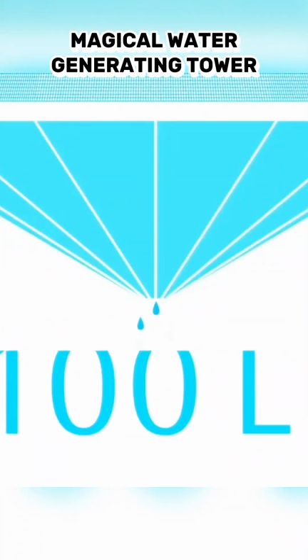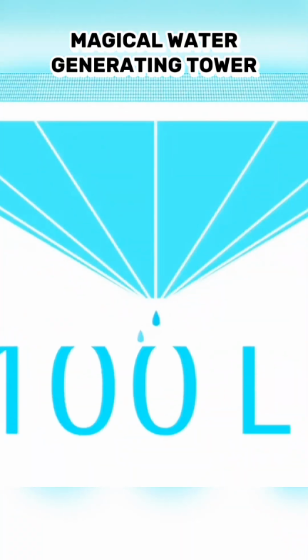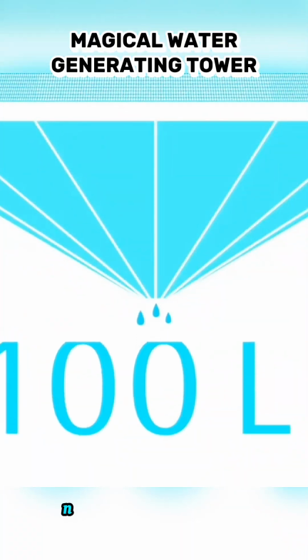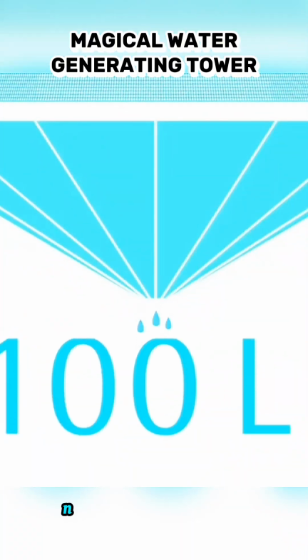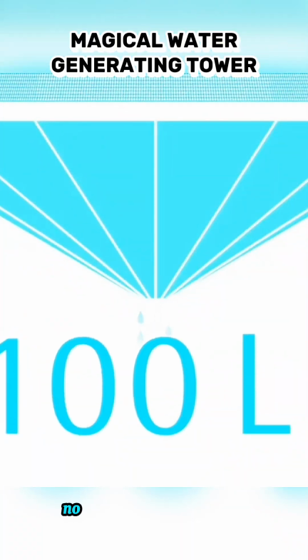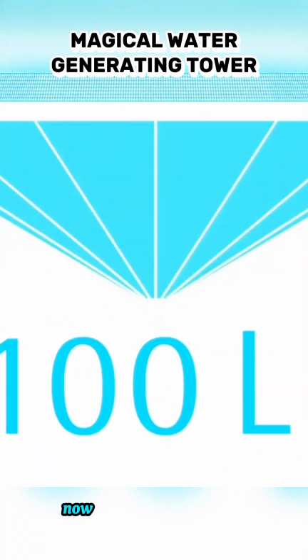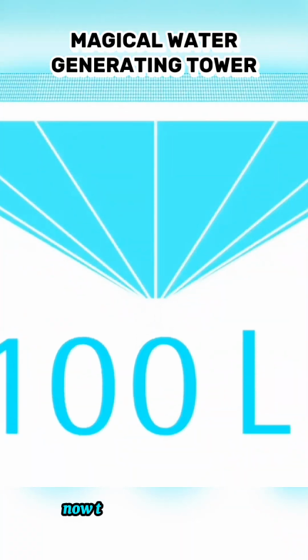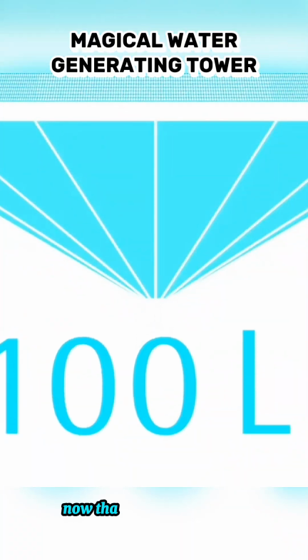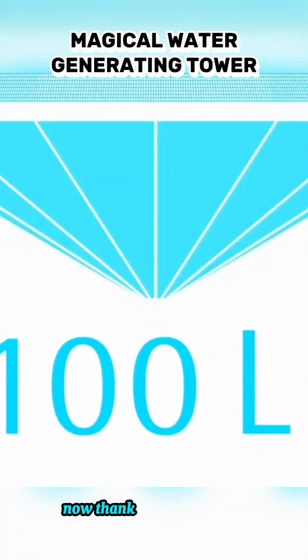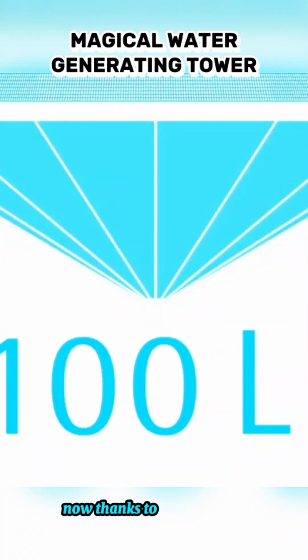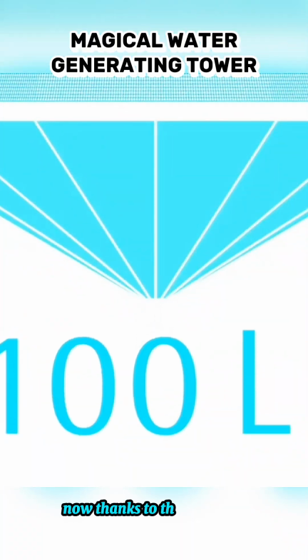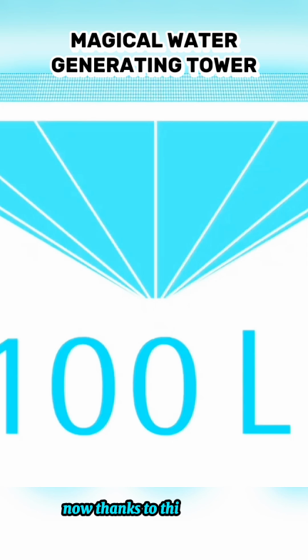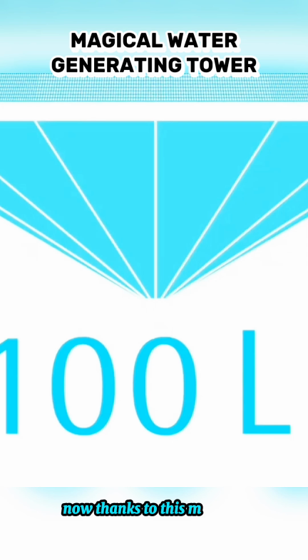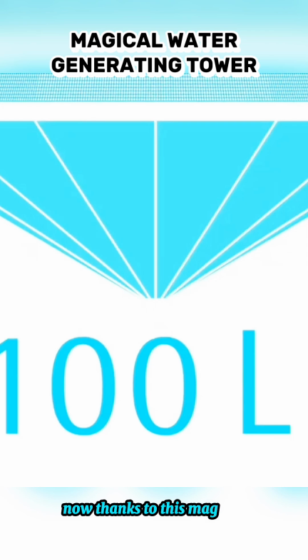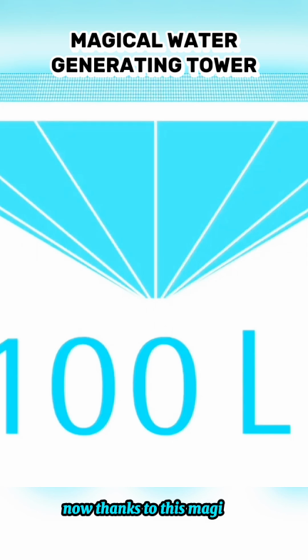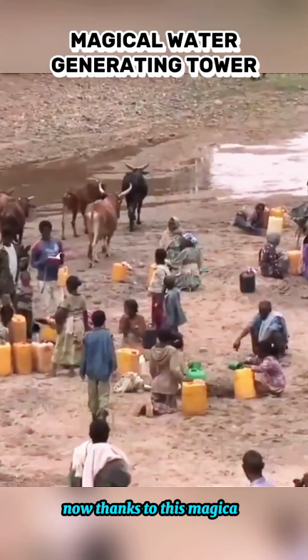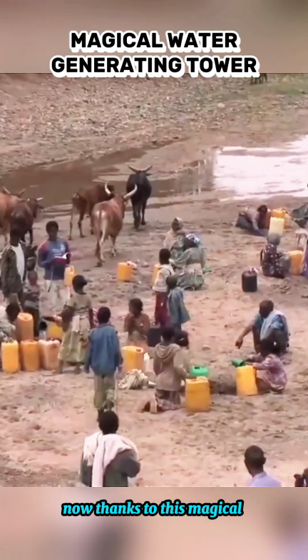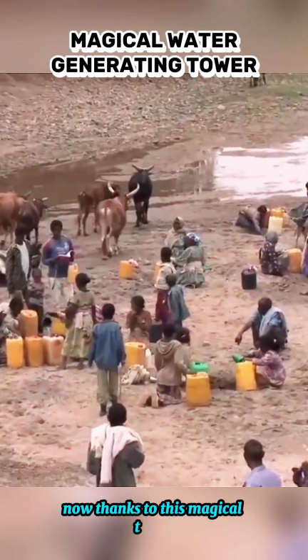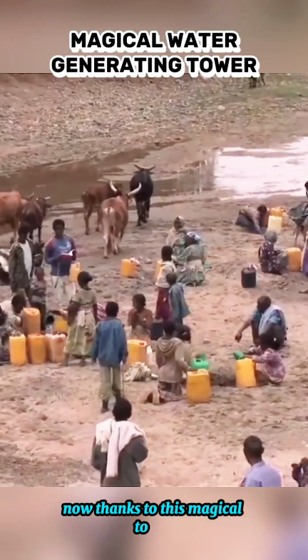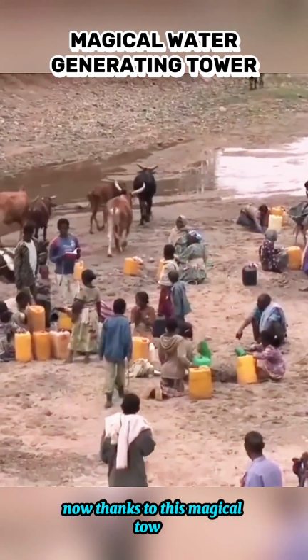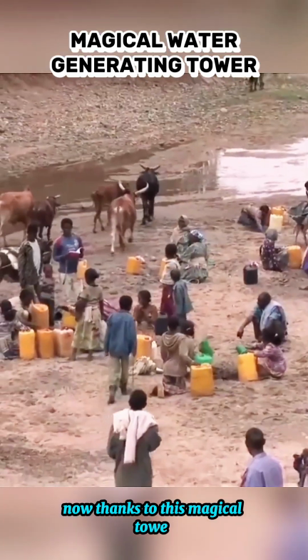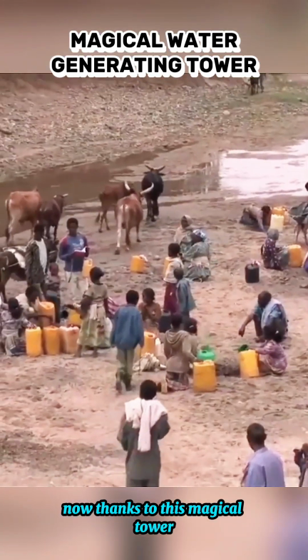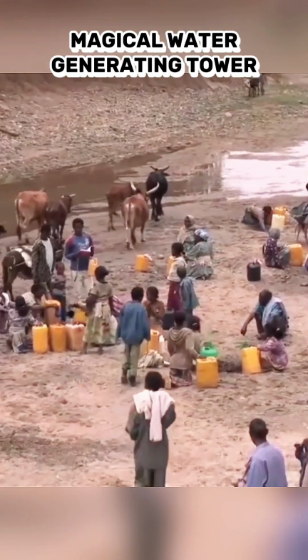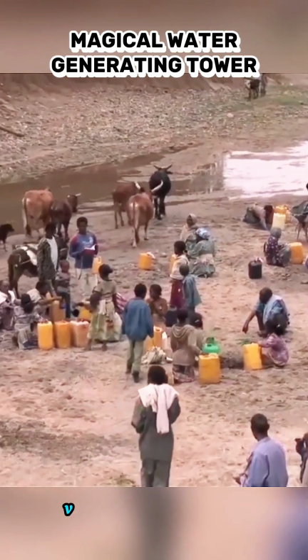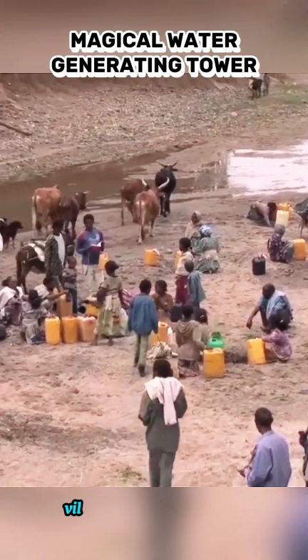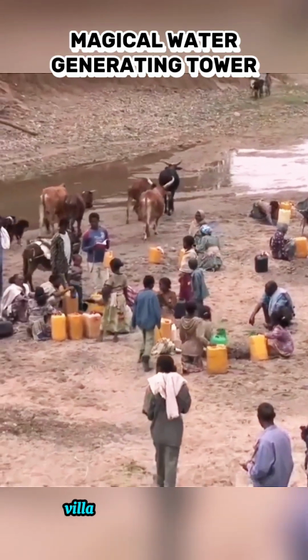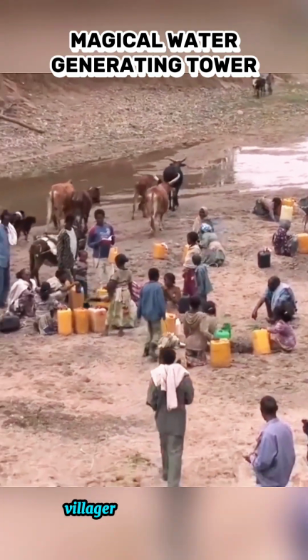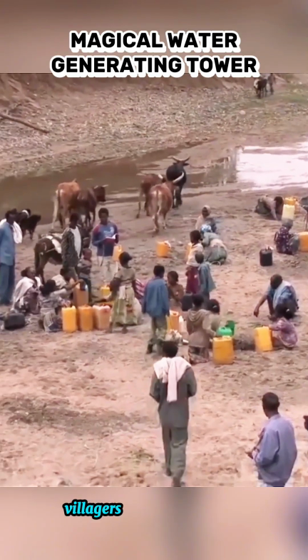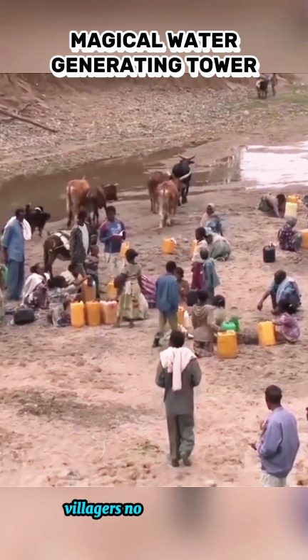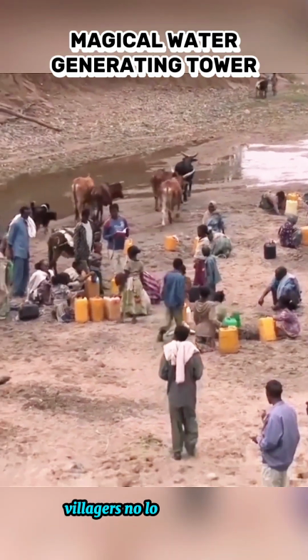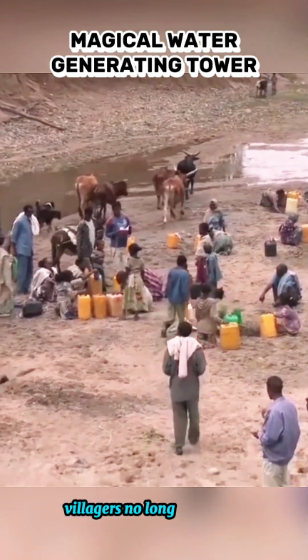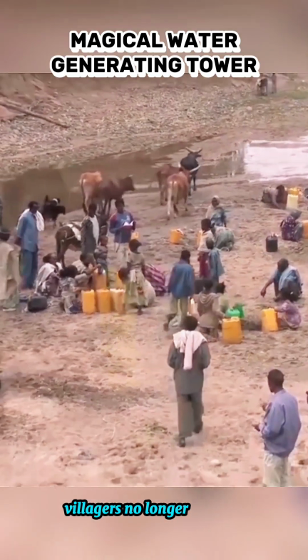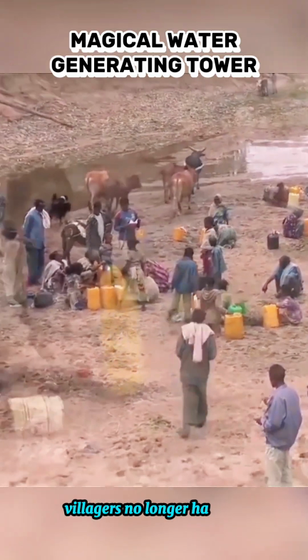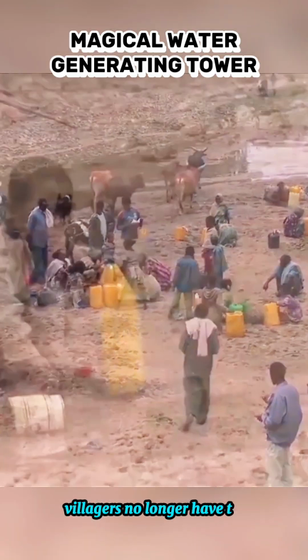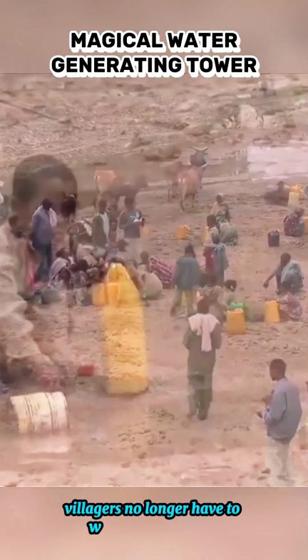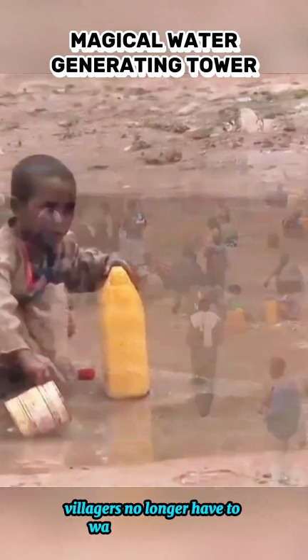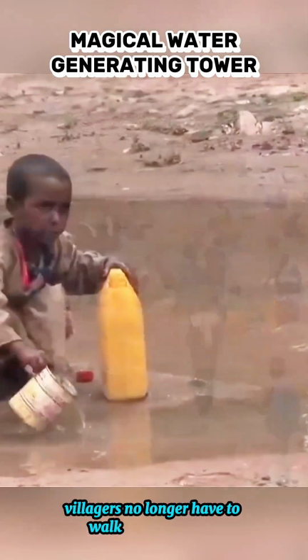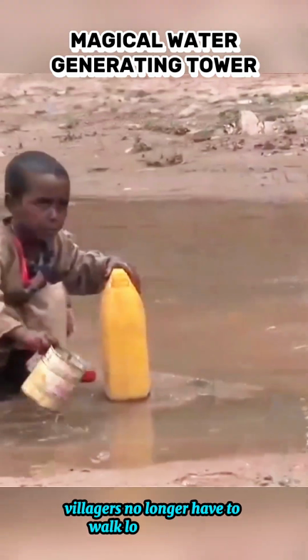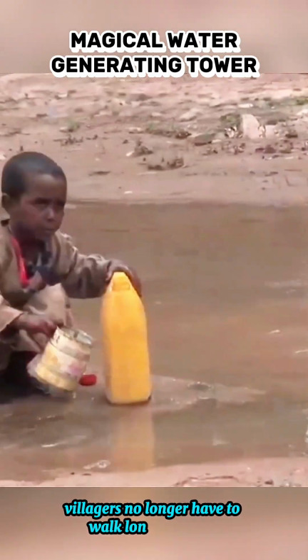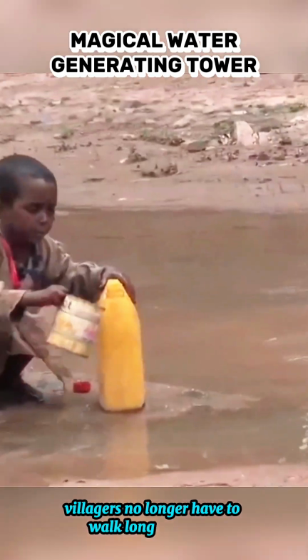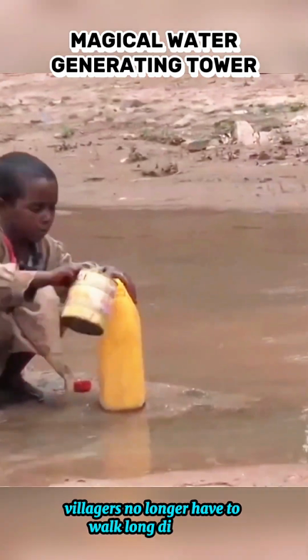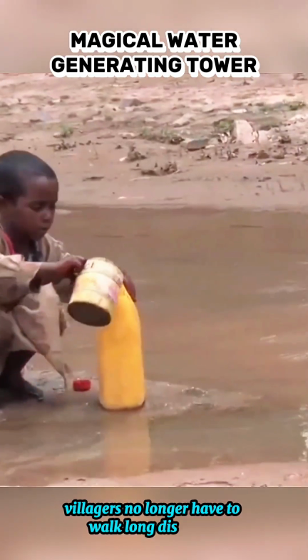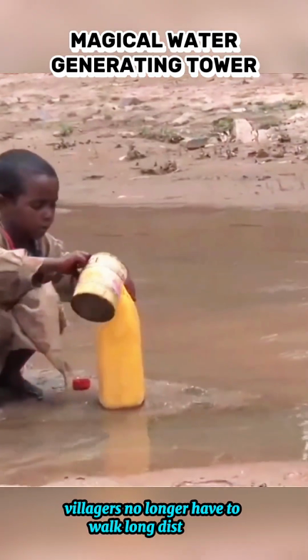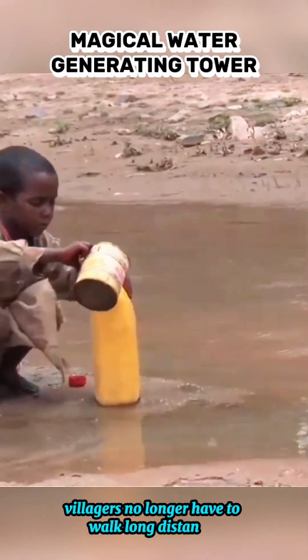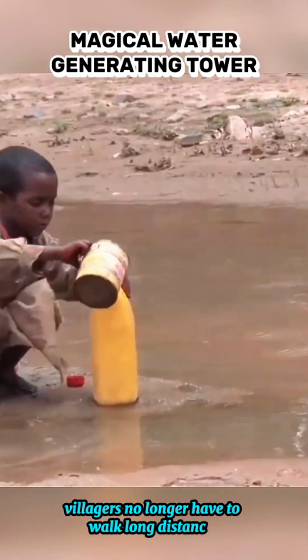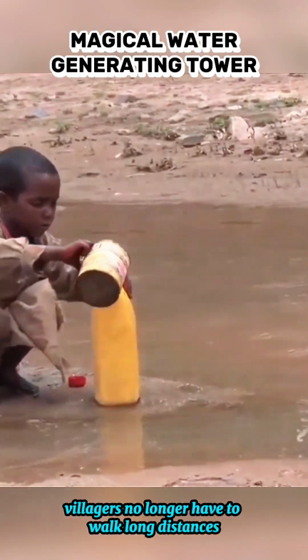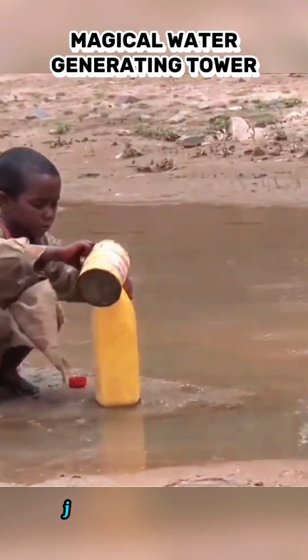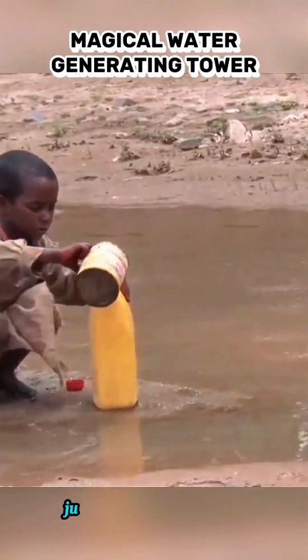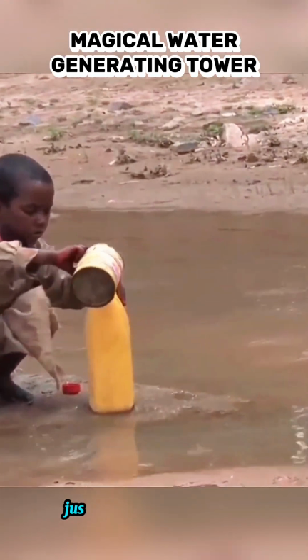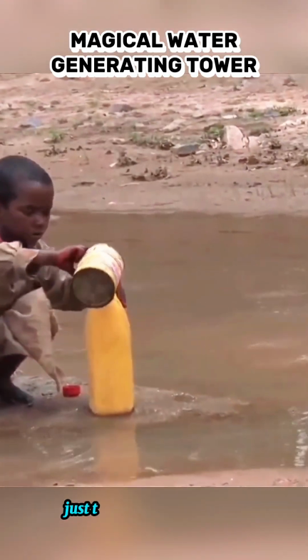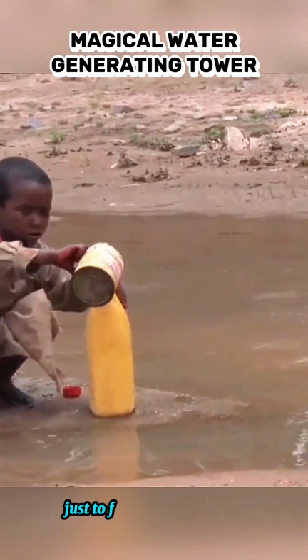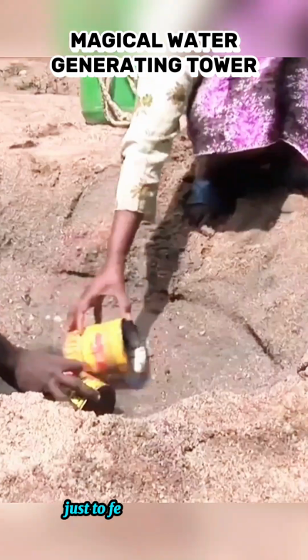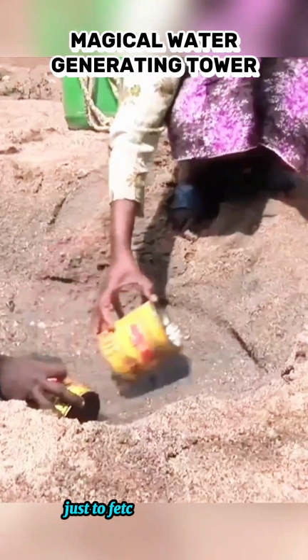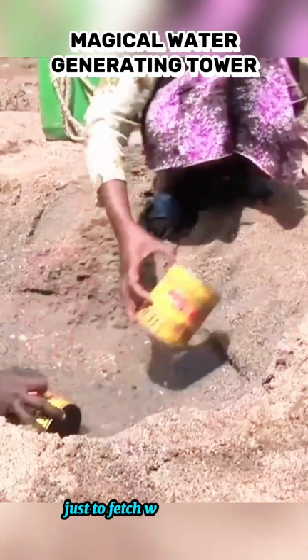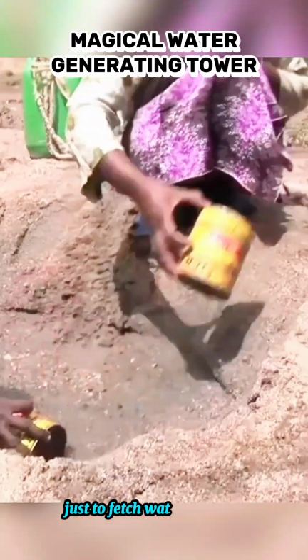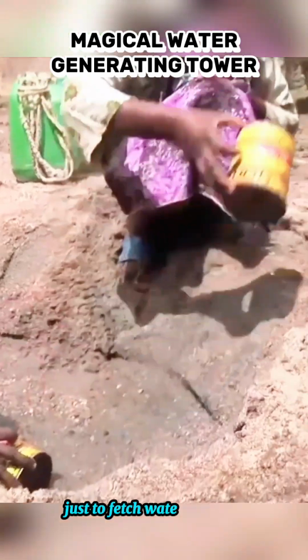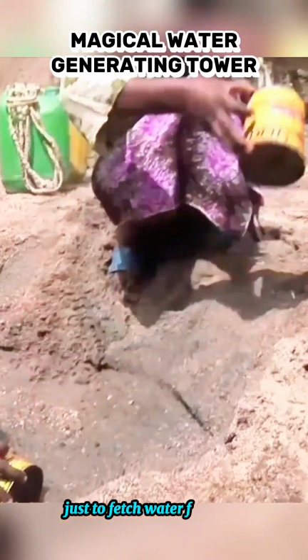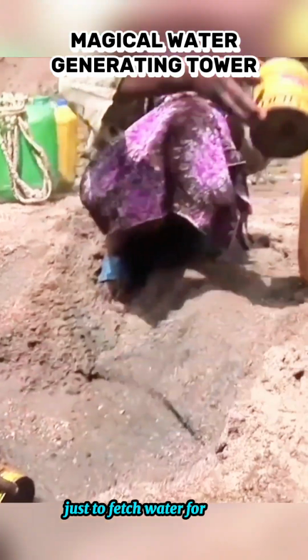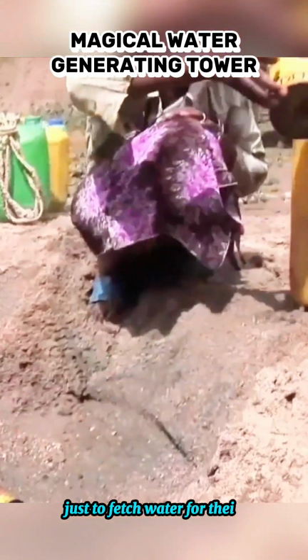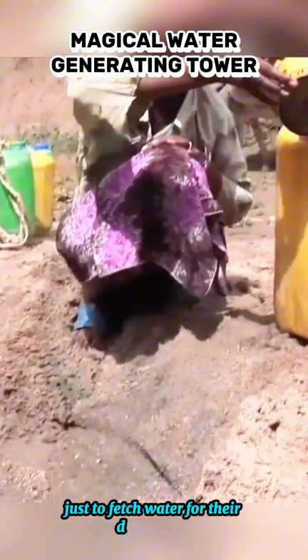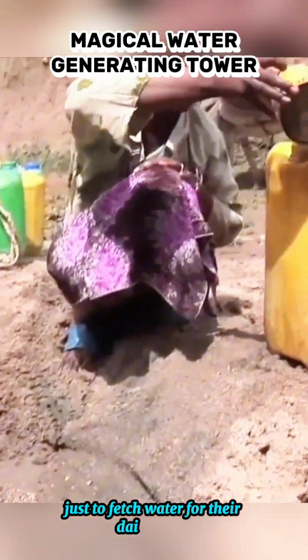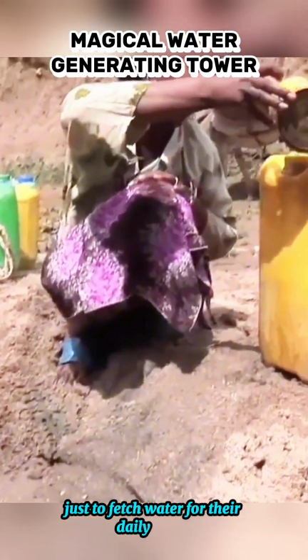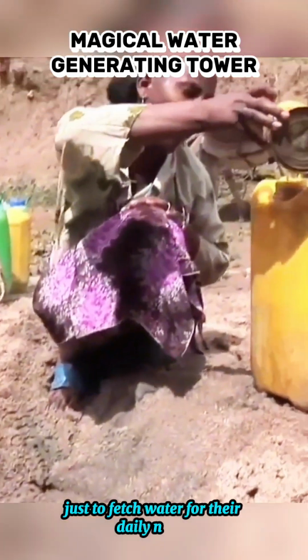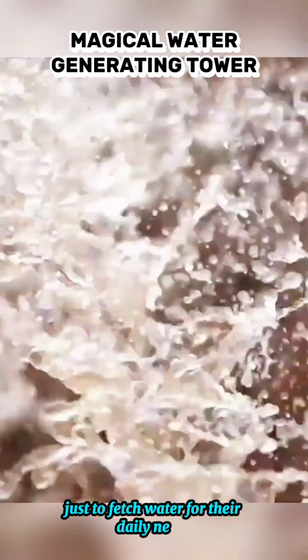Now, thanks to this magical tower, villagers no longer have to walk long distances just to fetch water for their daily needs.